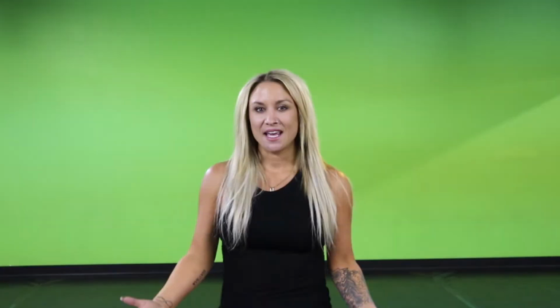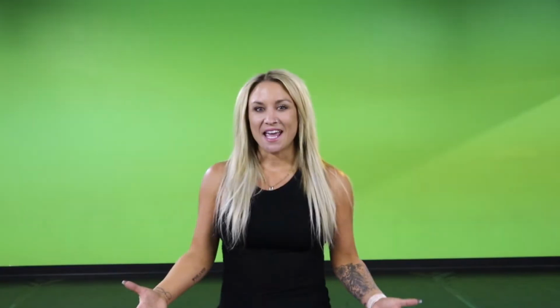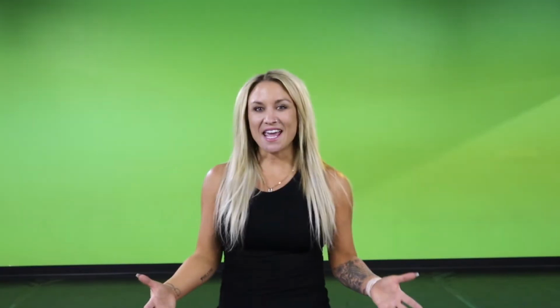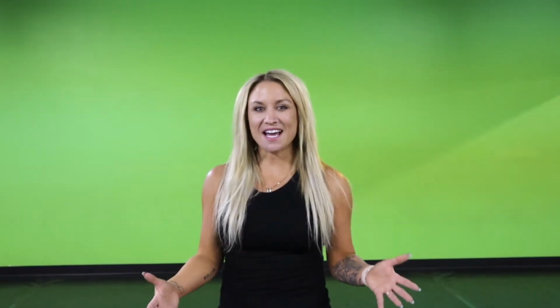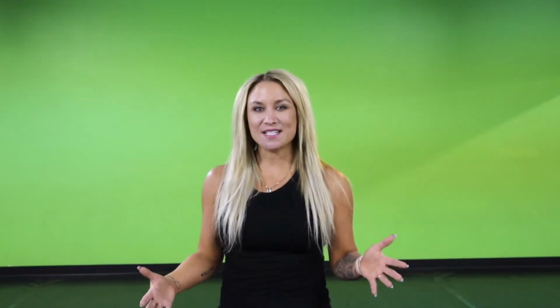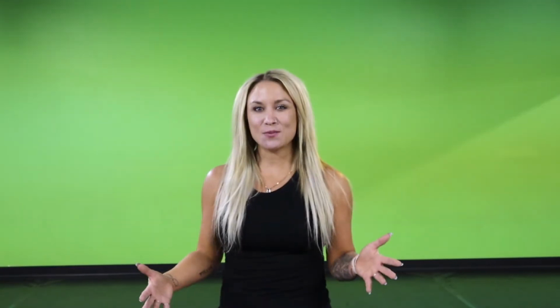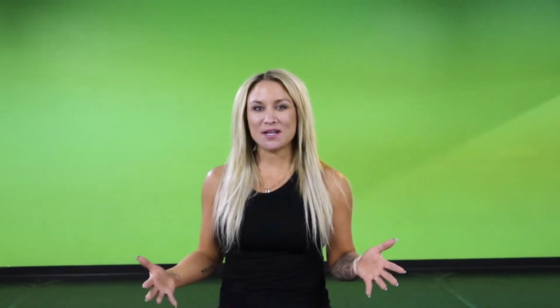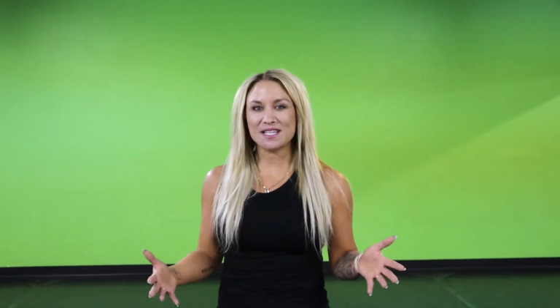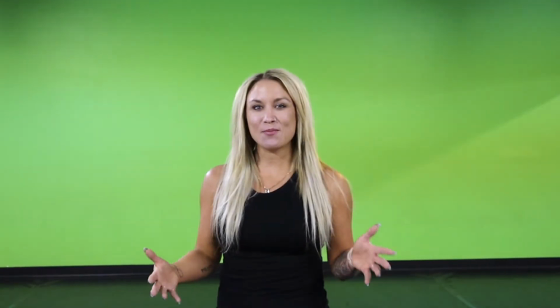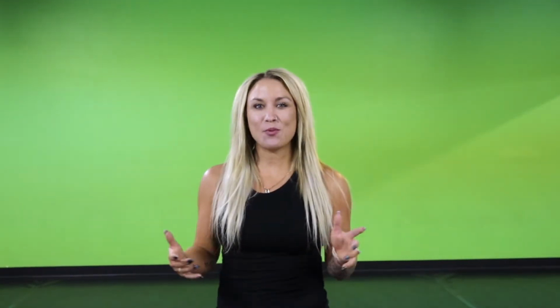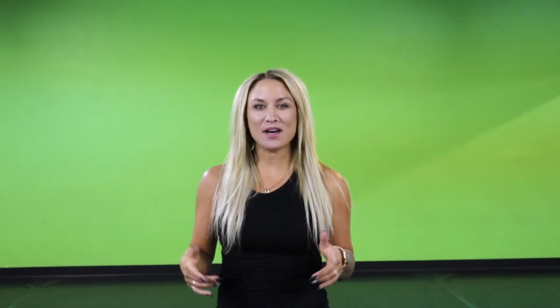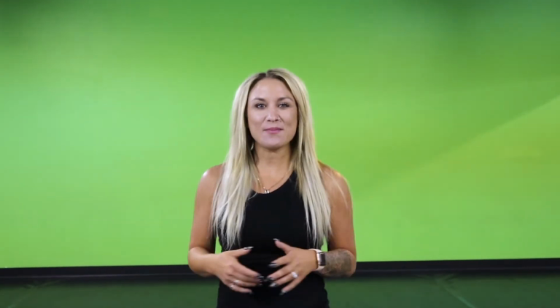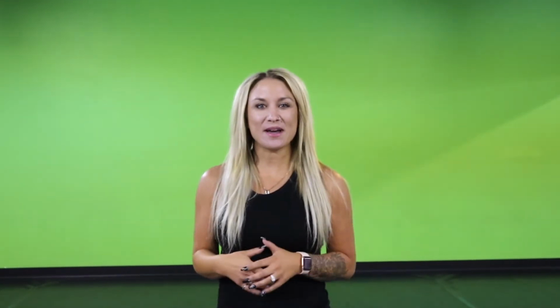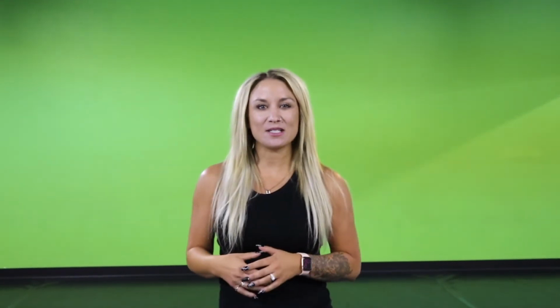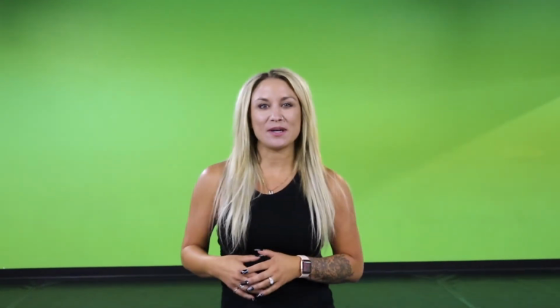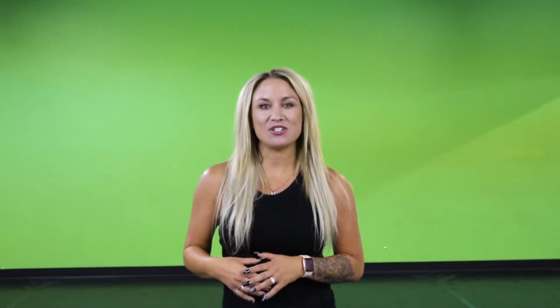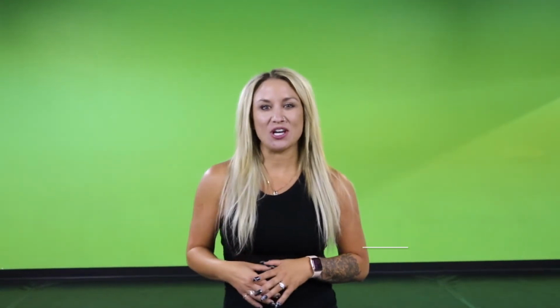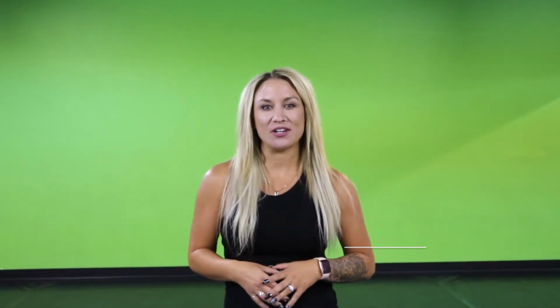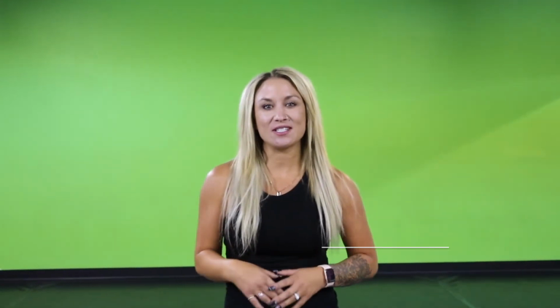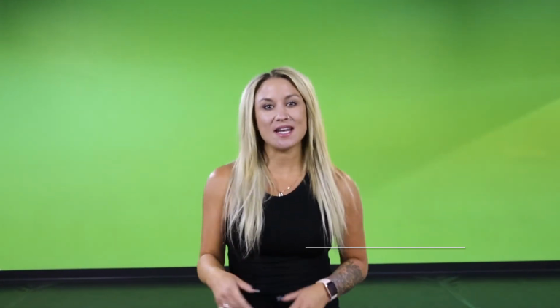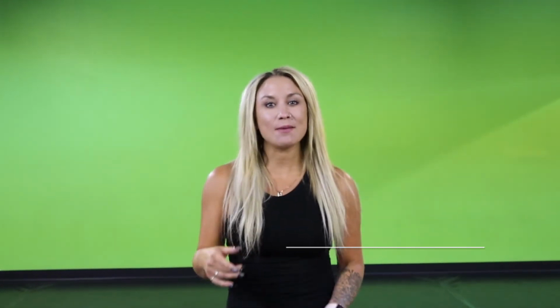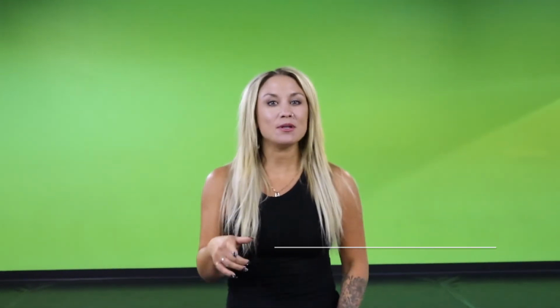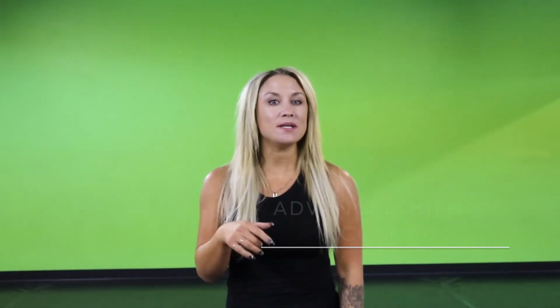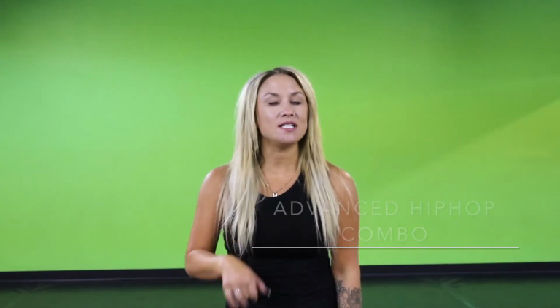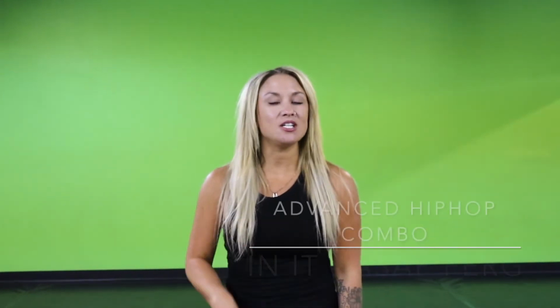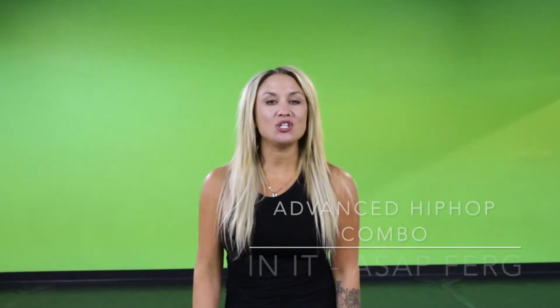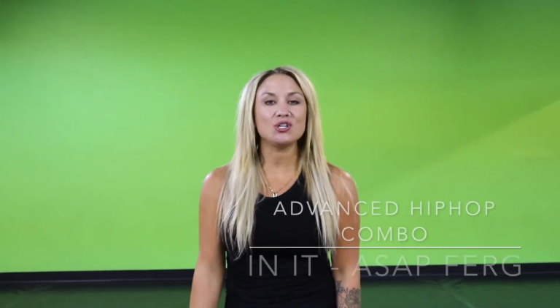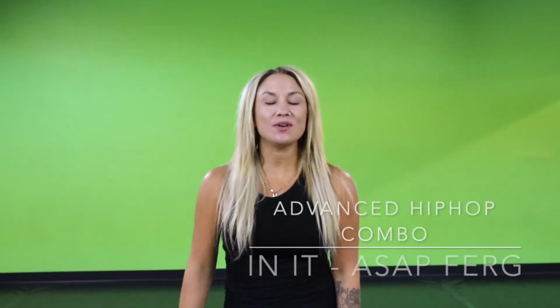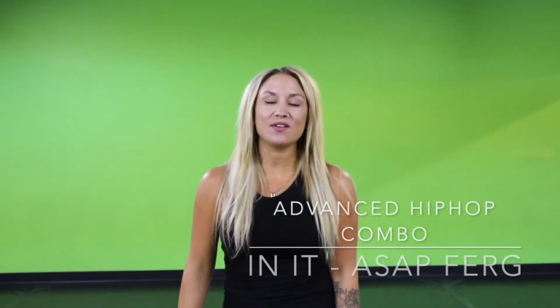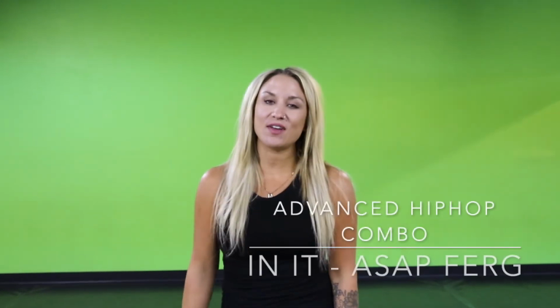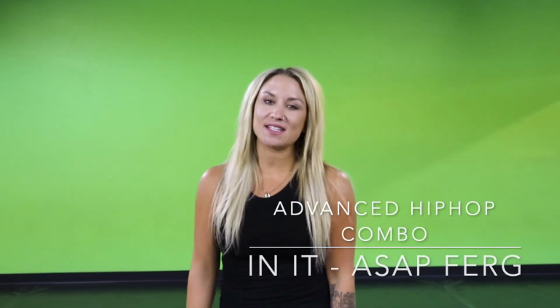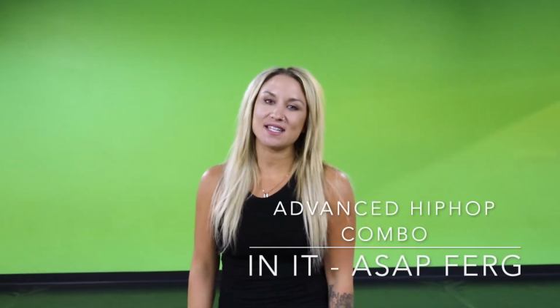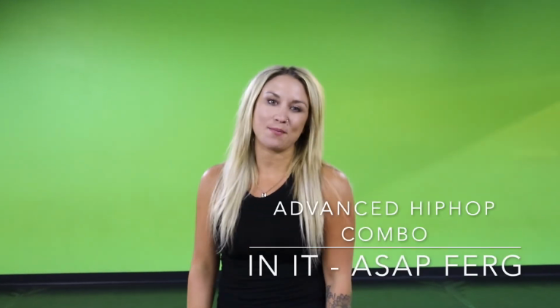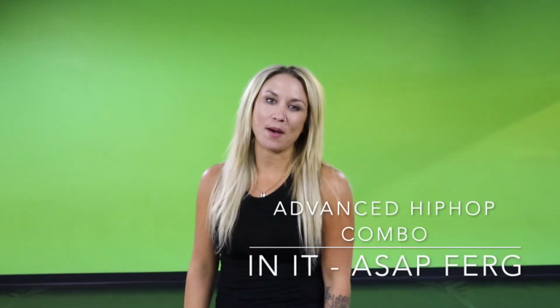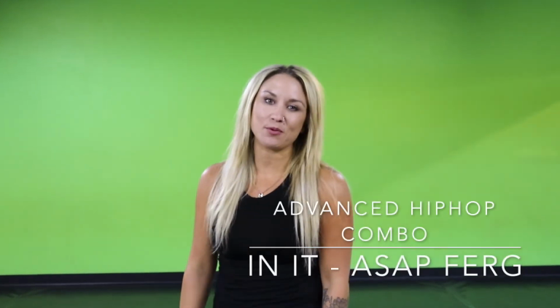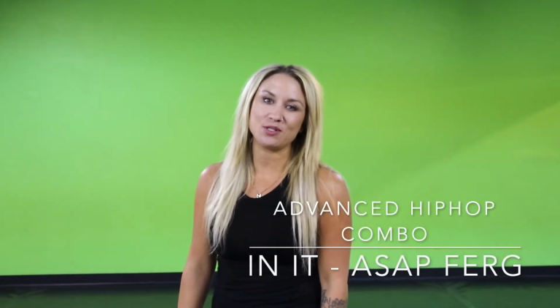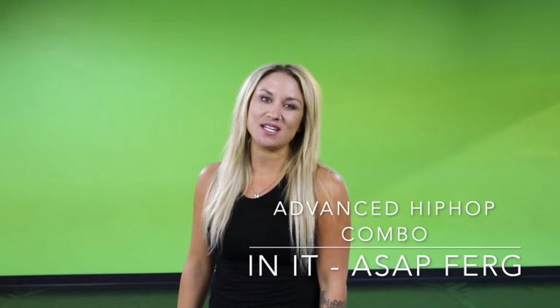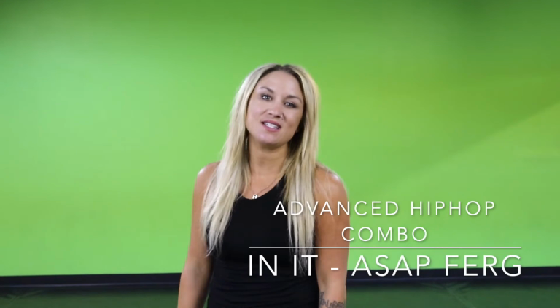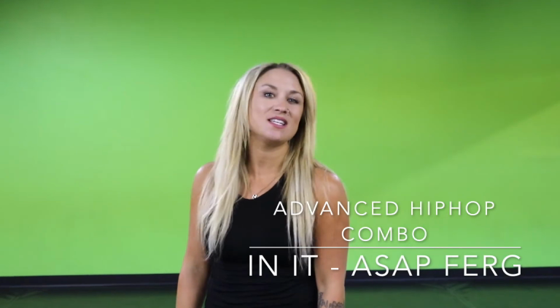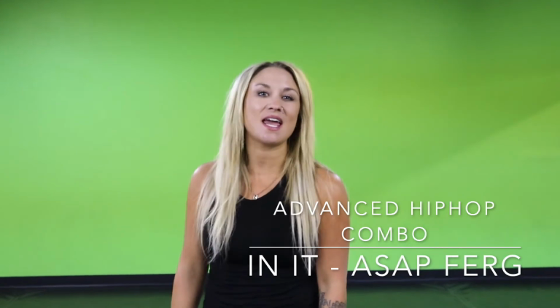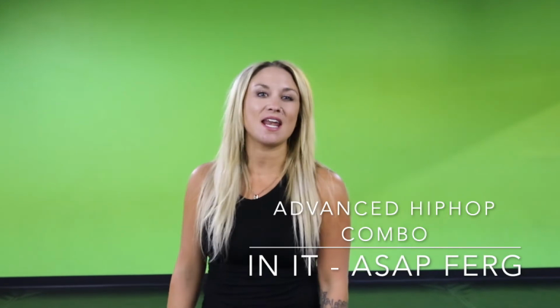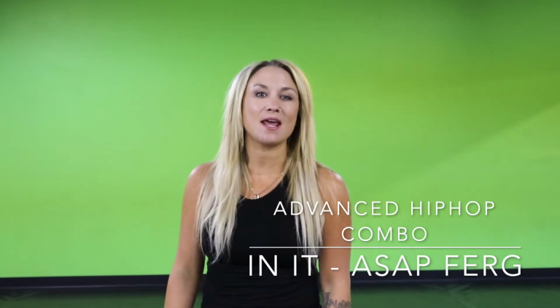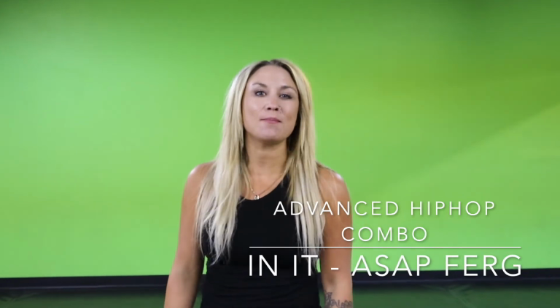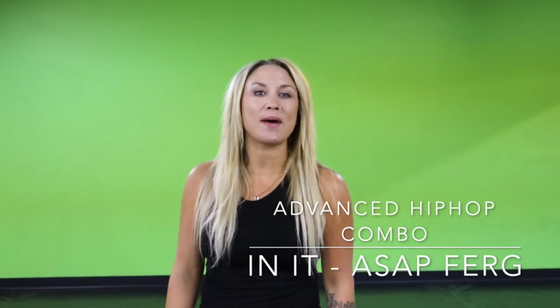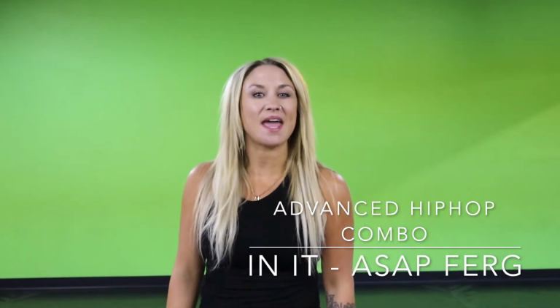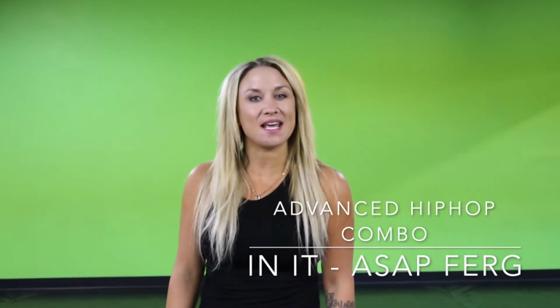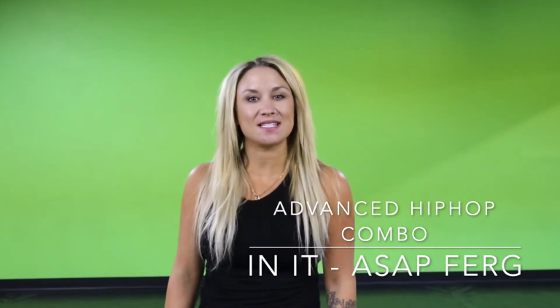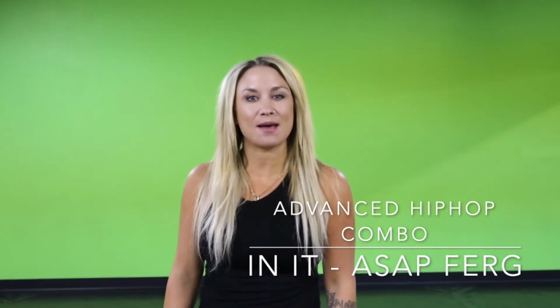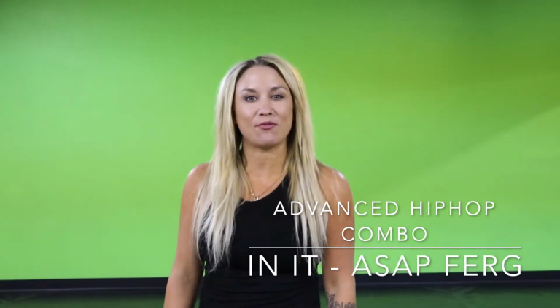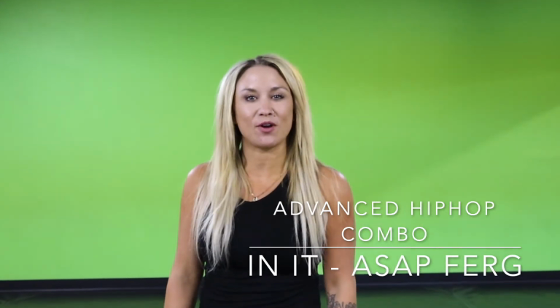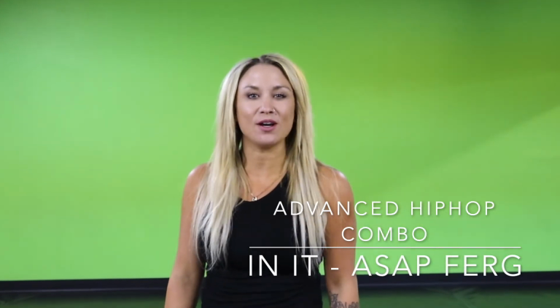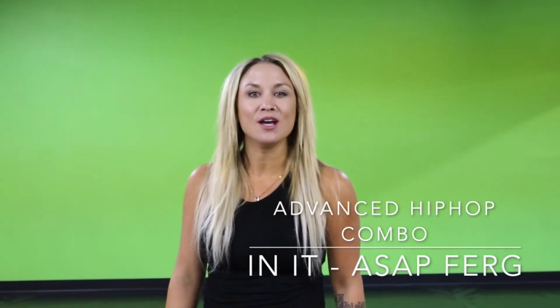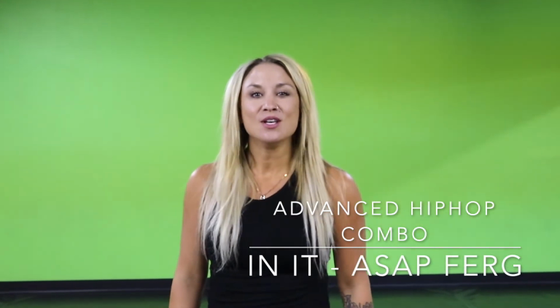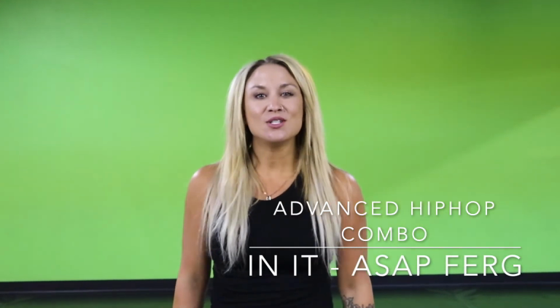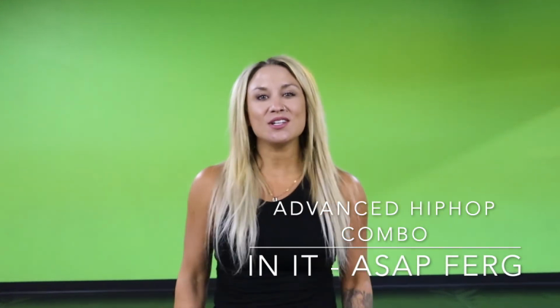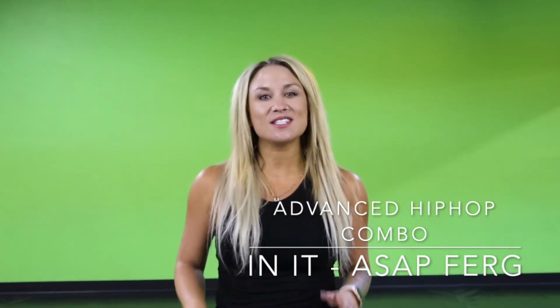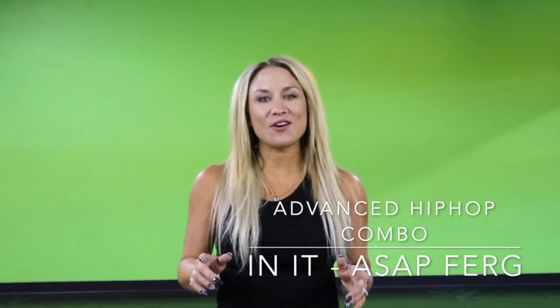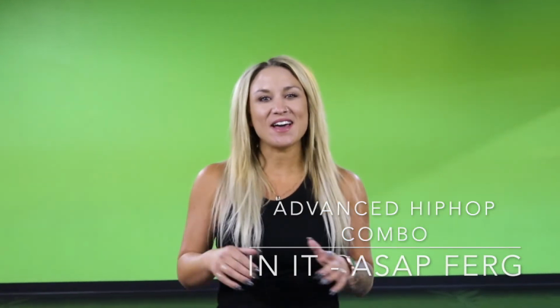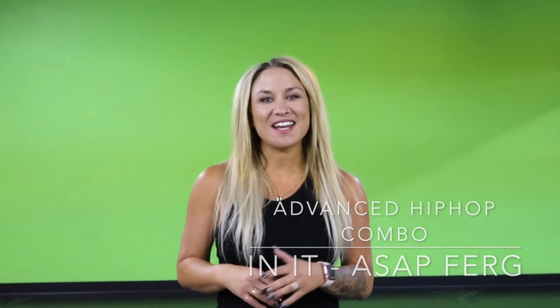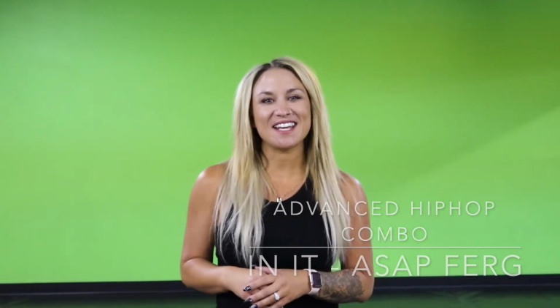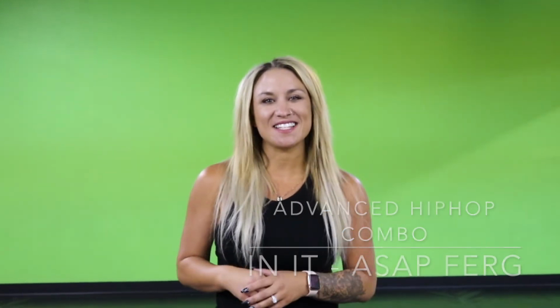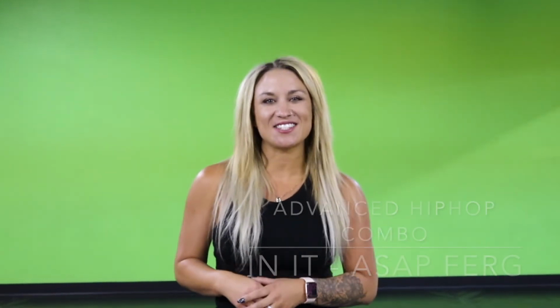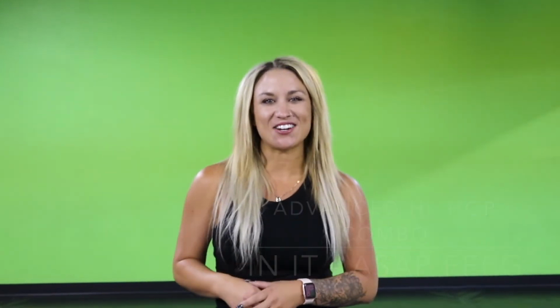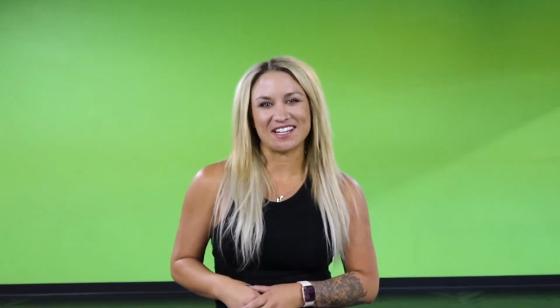Hey guys, what's up? Welcome back to my channel. Today I'm going to be teaching you an advanced hip hop routine to "In It" by ASAP Fur. So let's go ahead and get started.